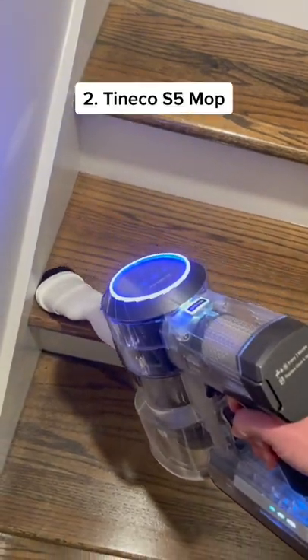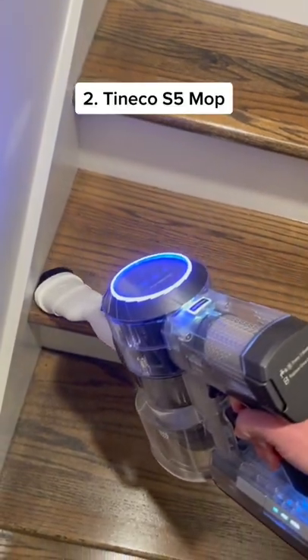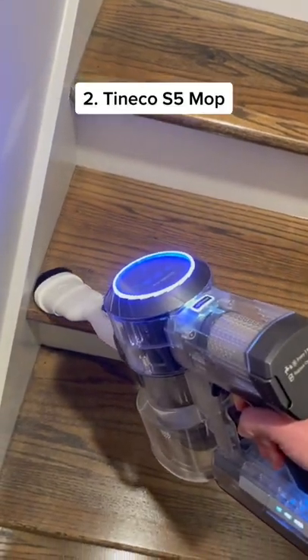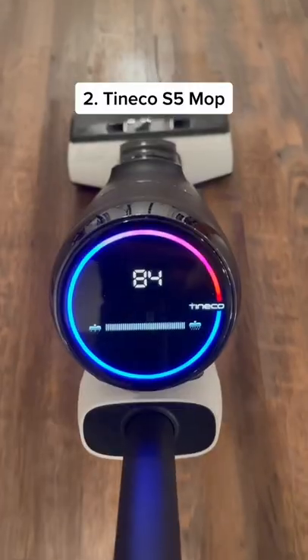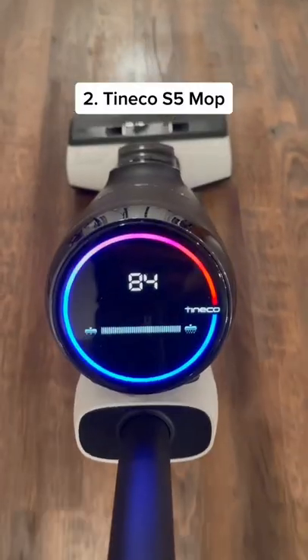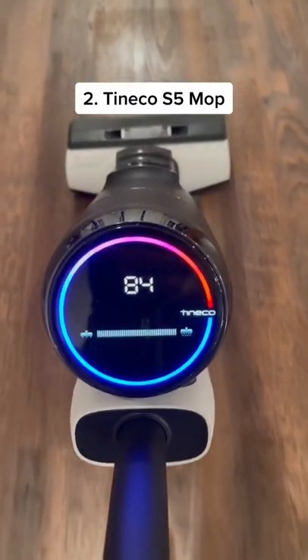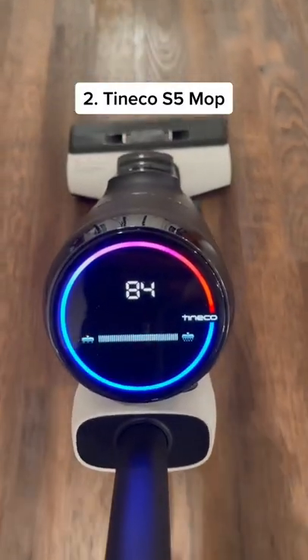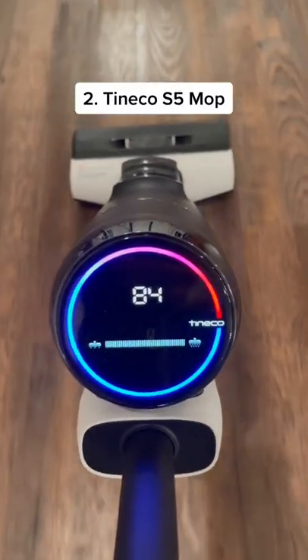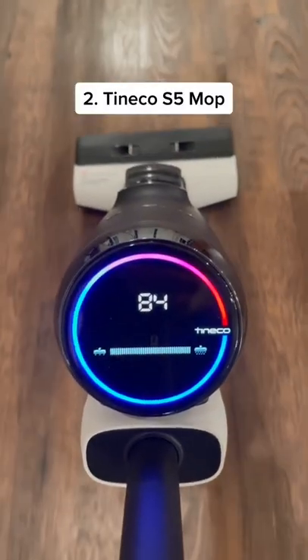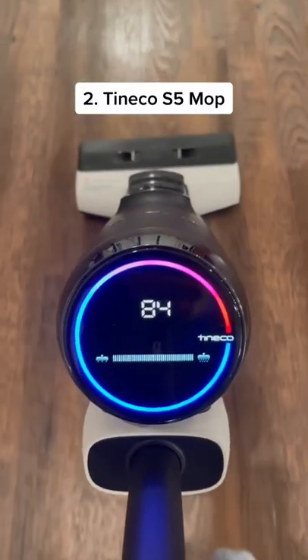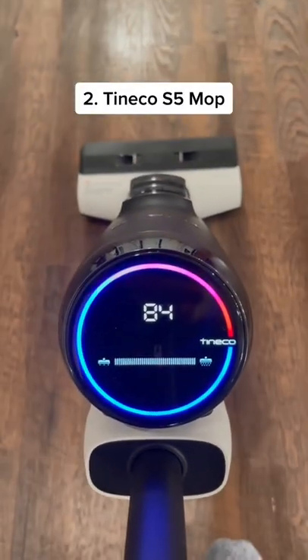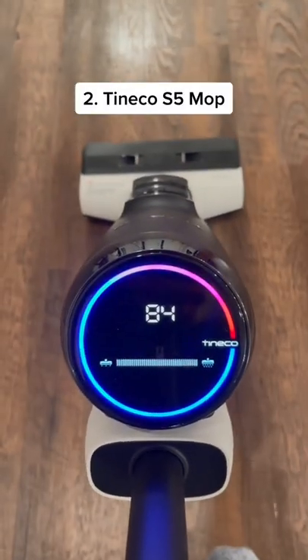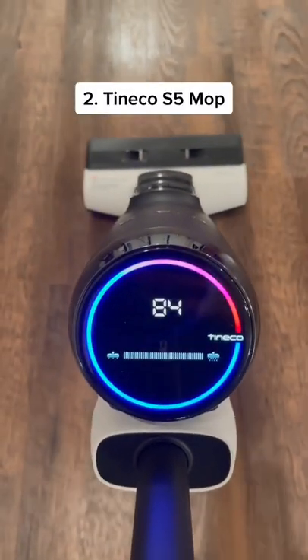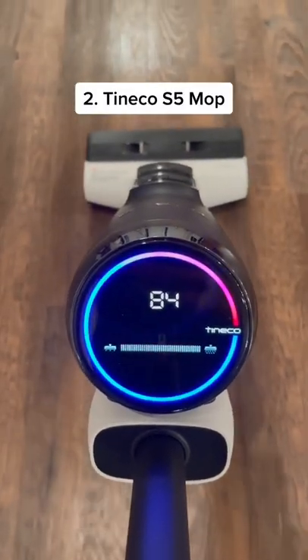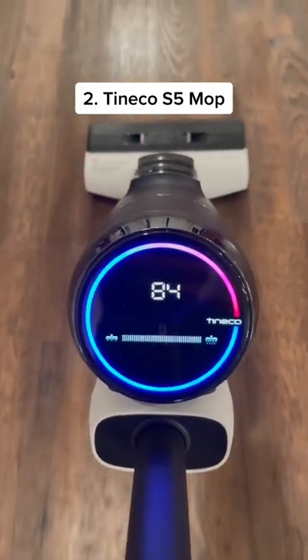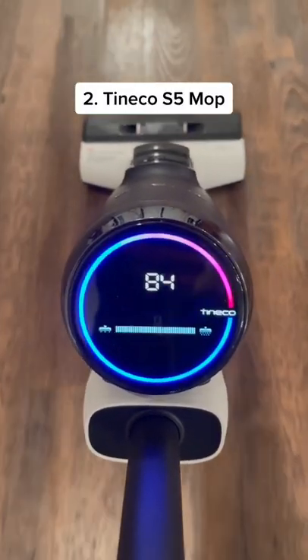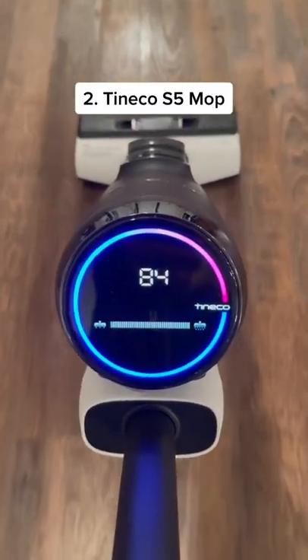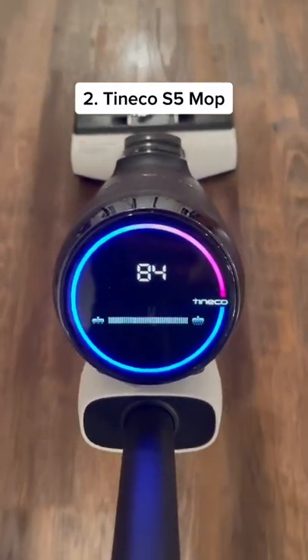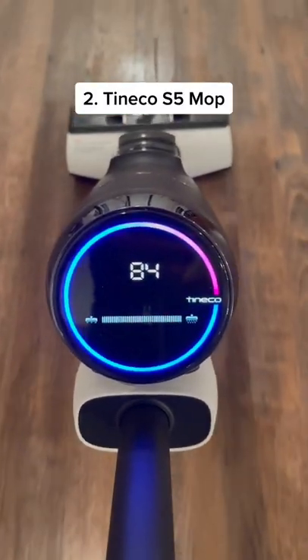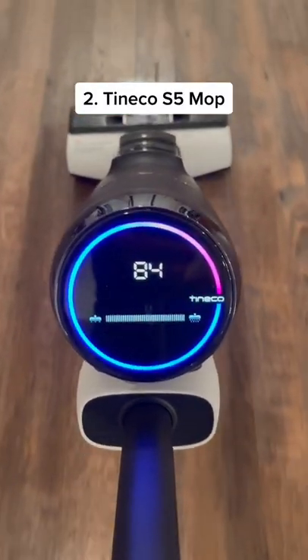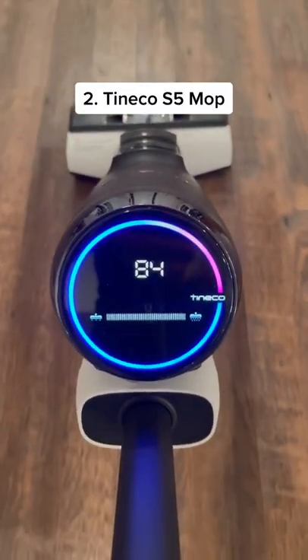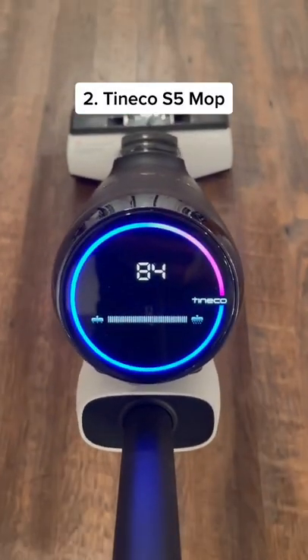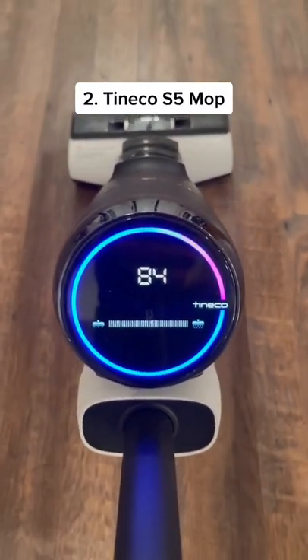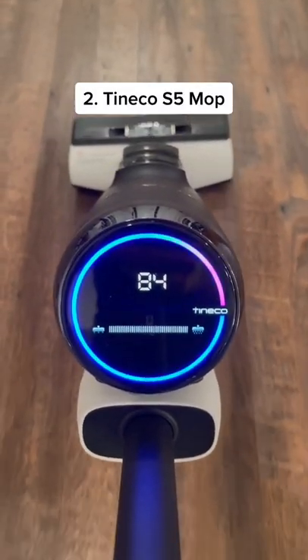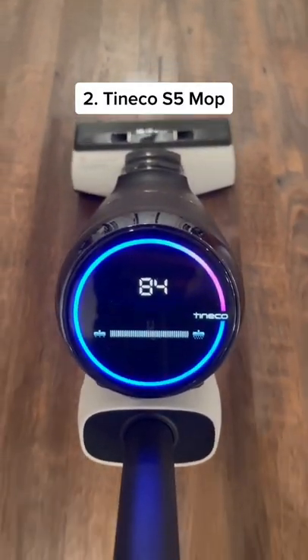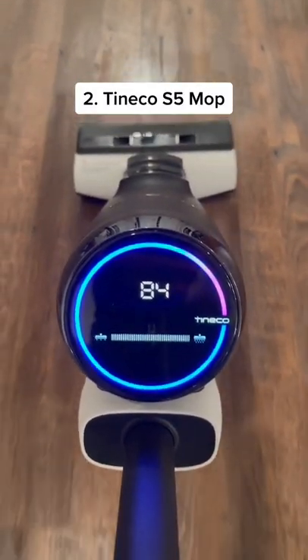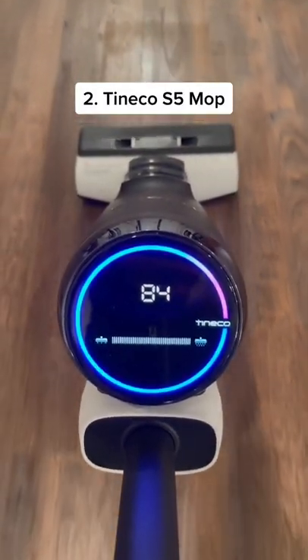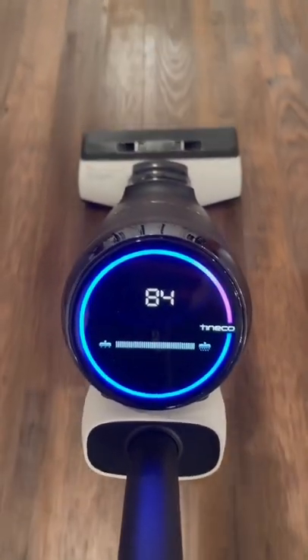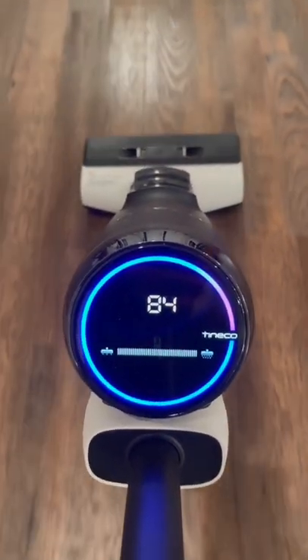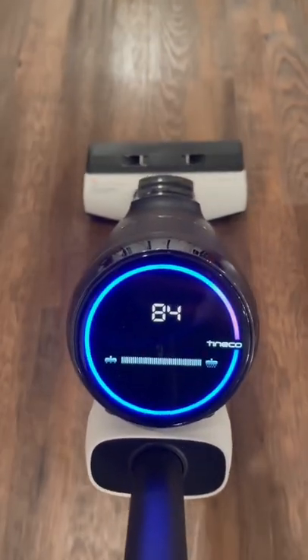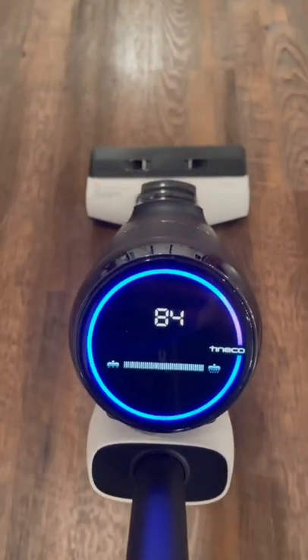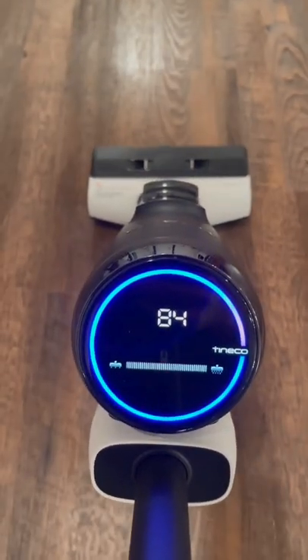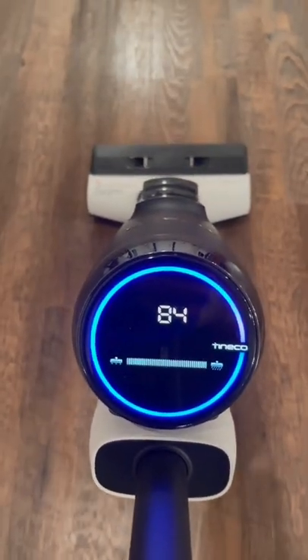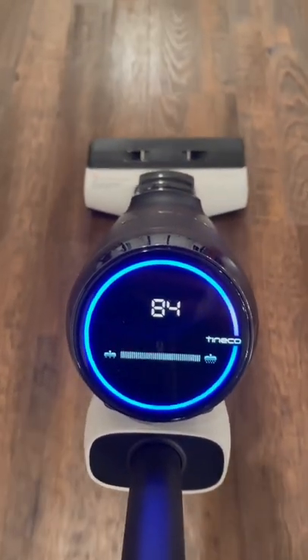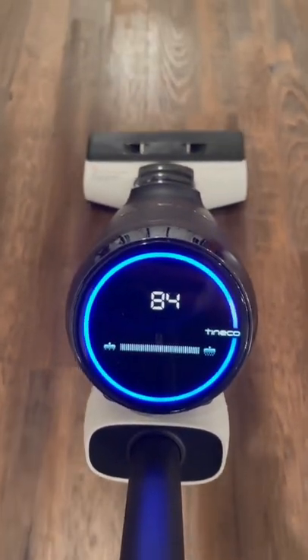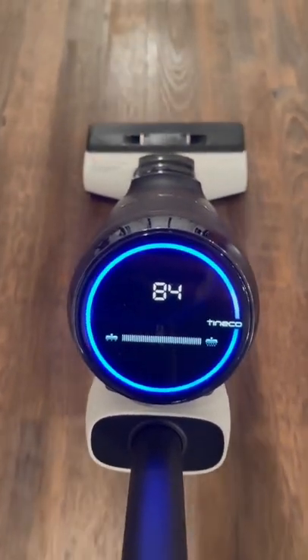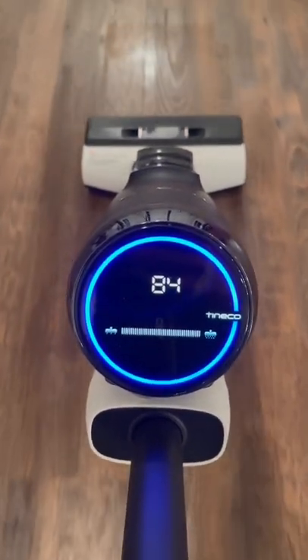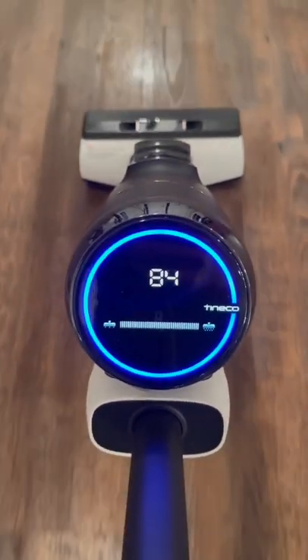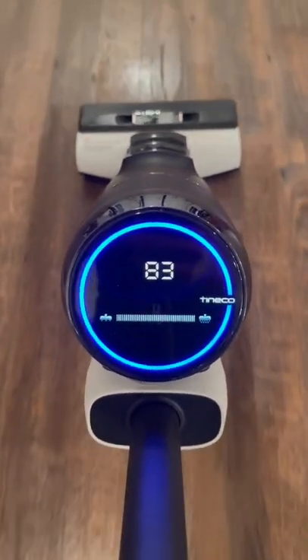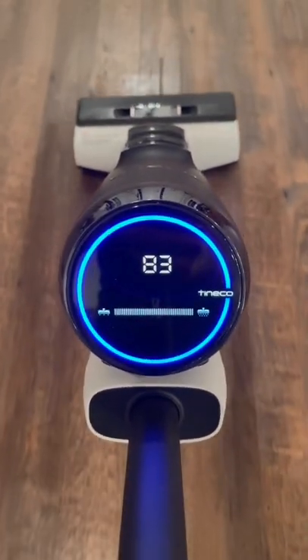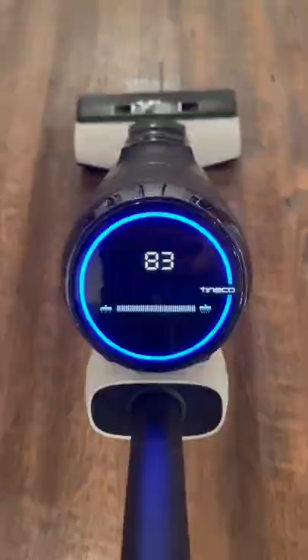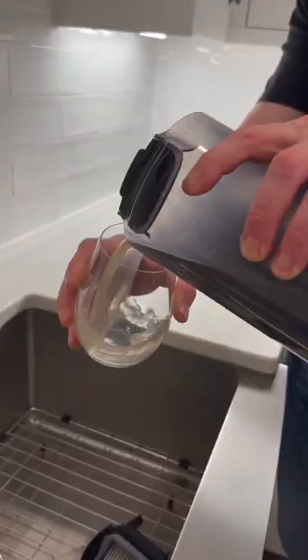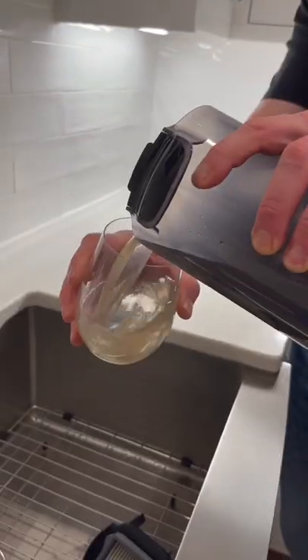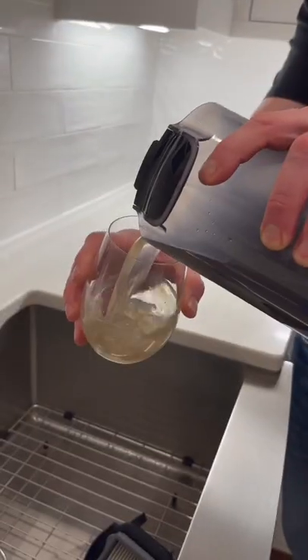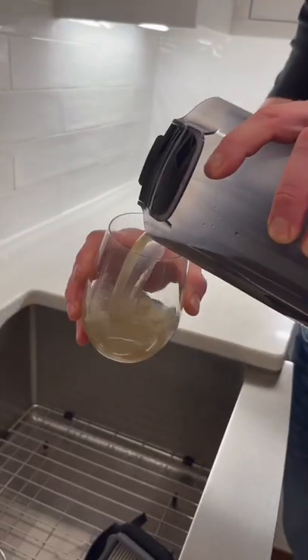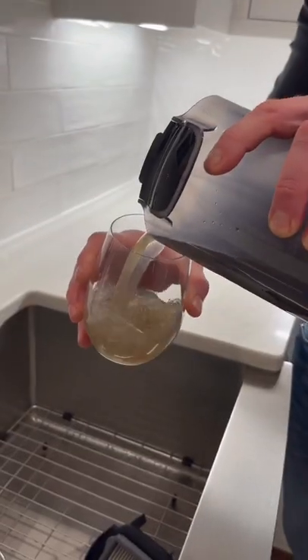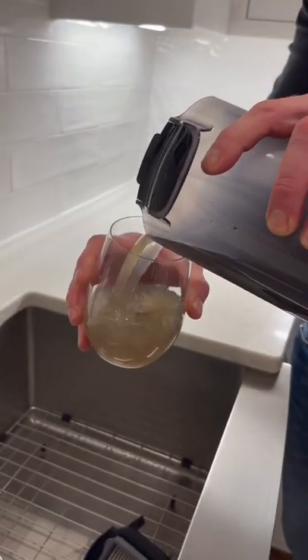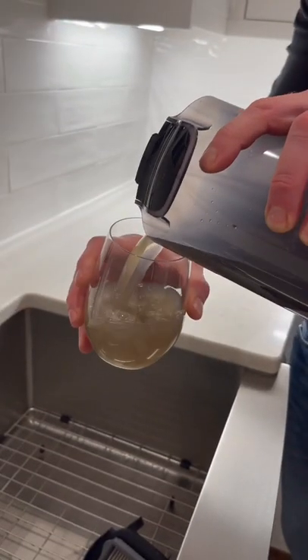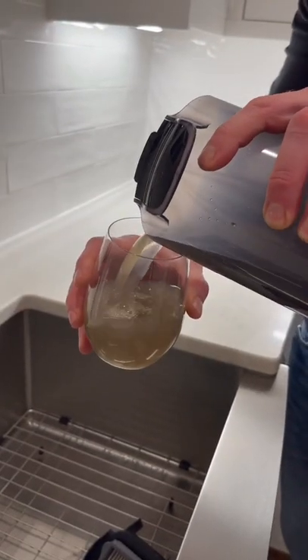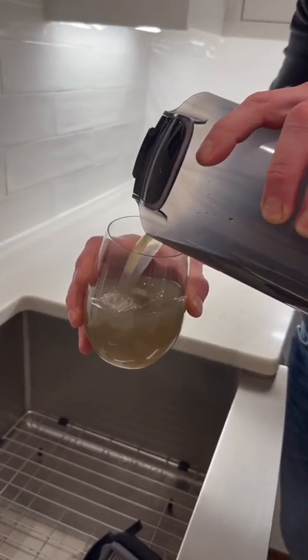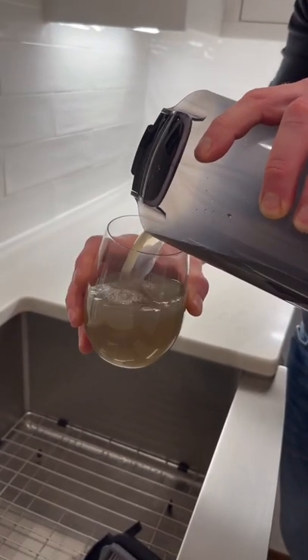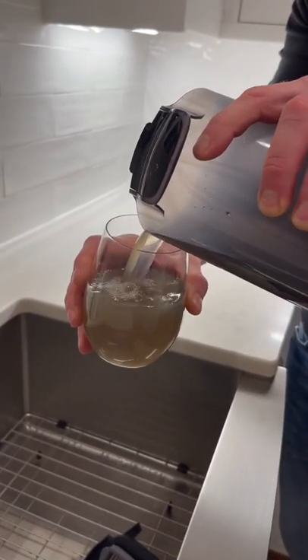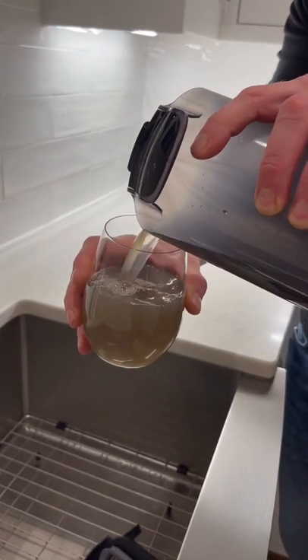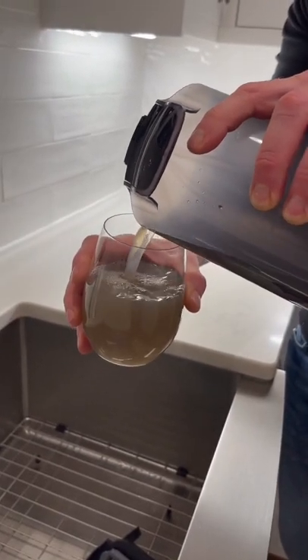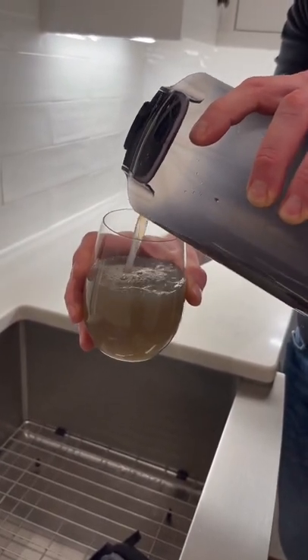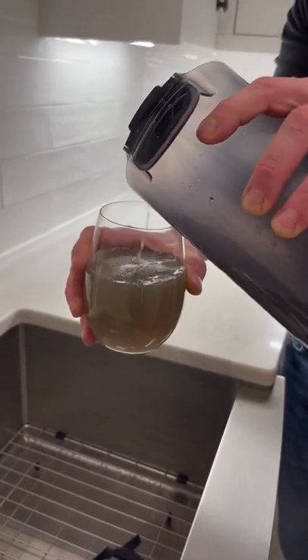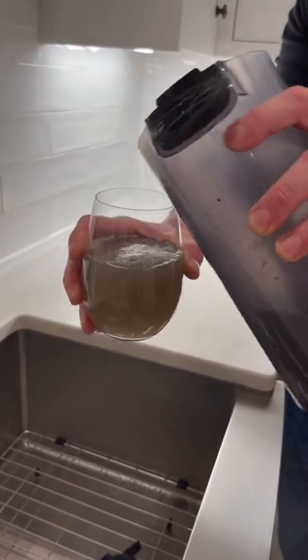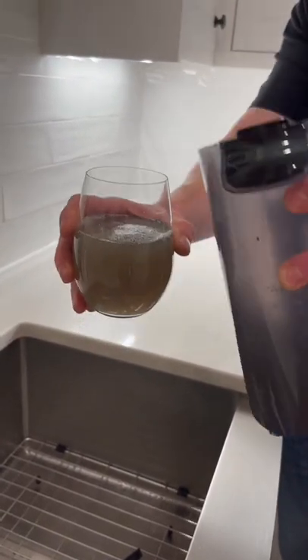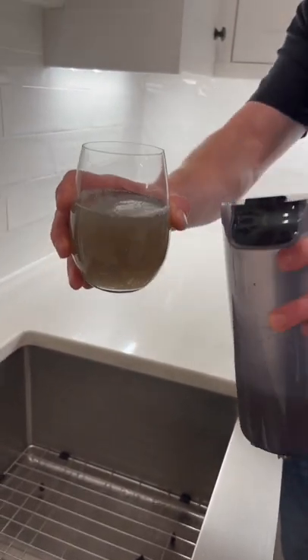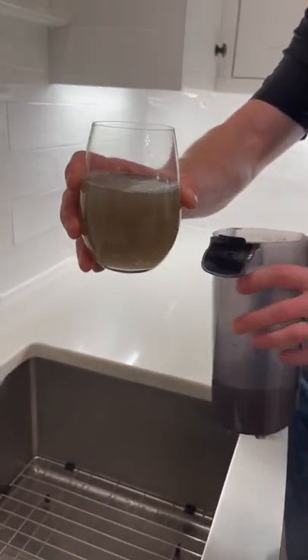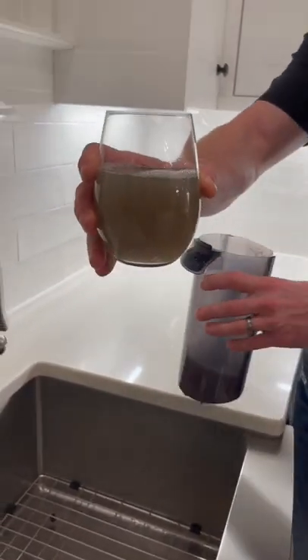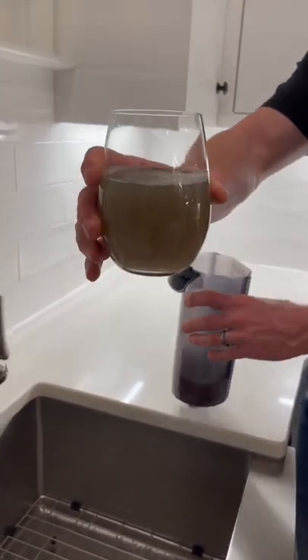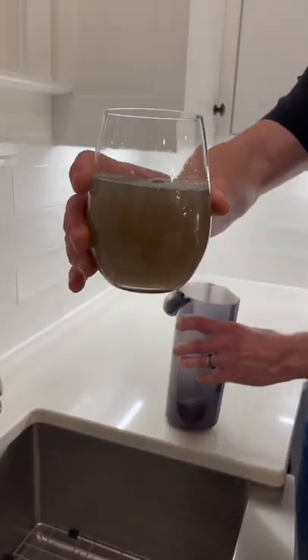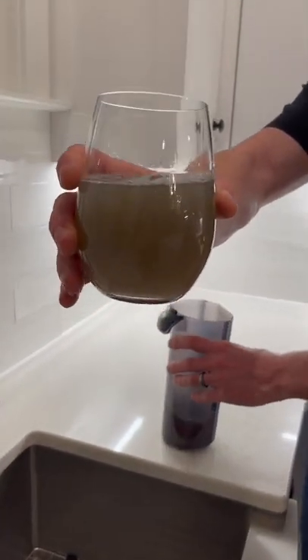Second is the S5 wet dry cordless mop. This mop is super impressive — it's a bit addicting when you see how dirty the water can get.